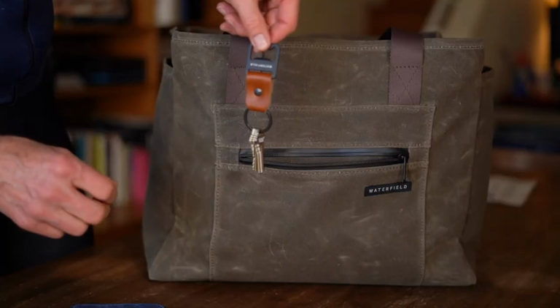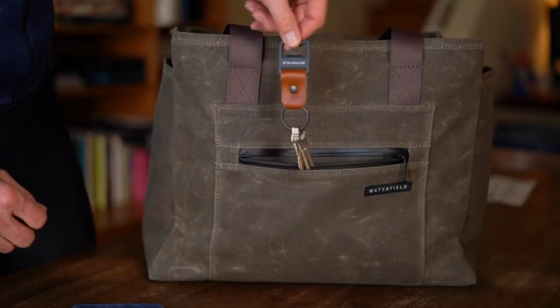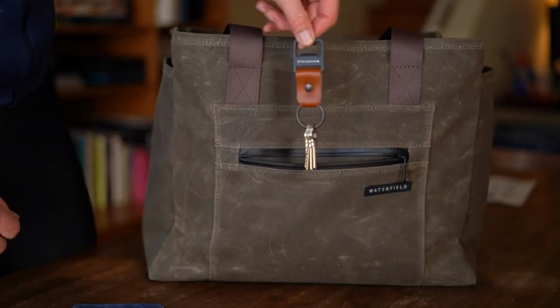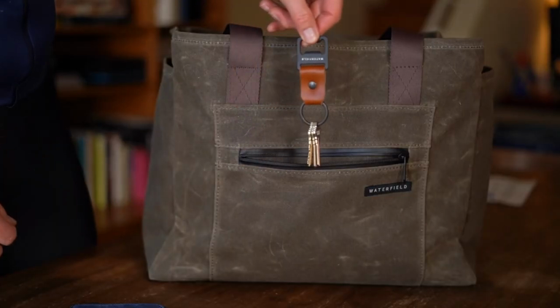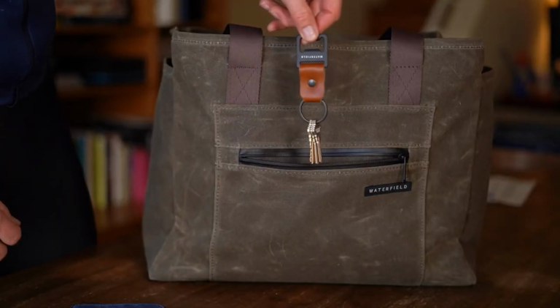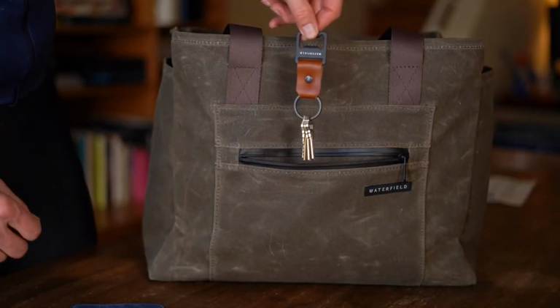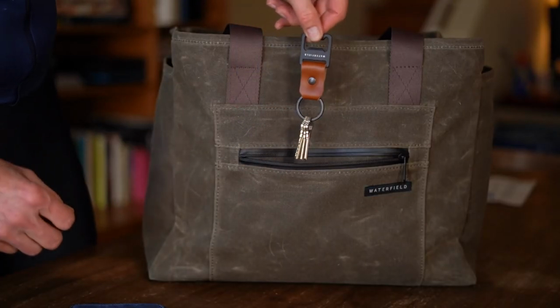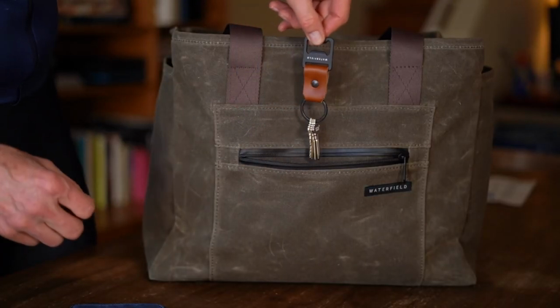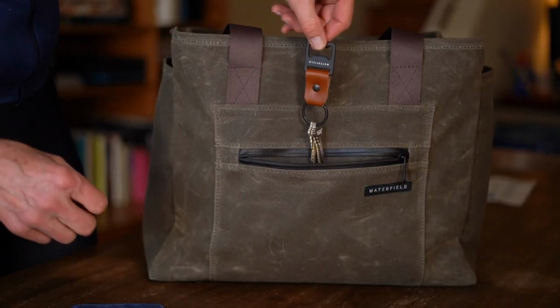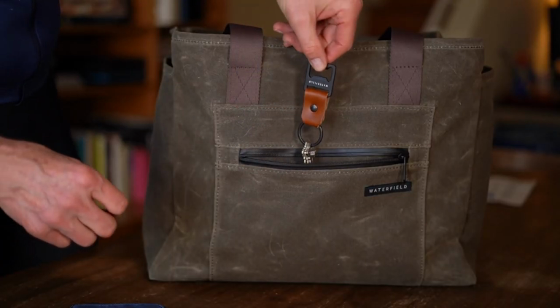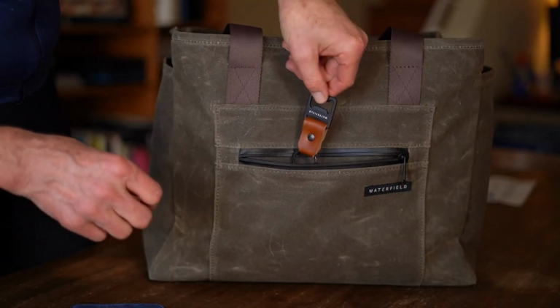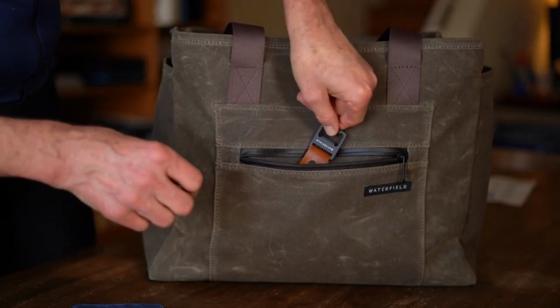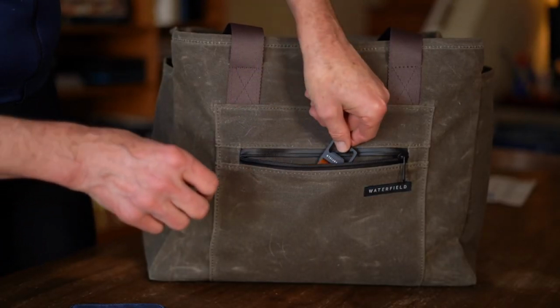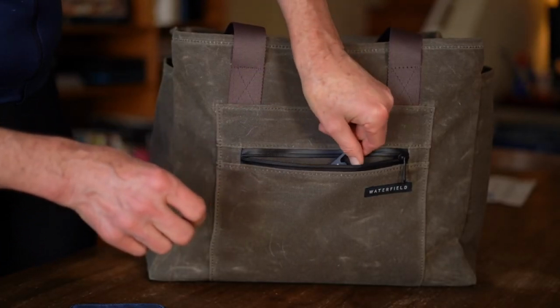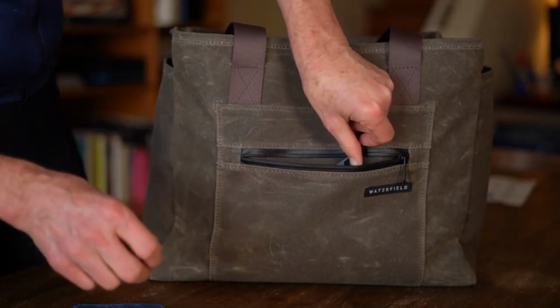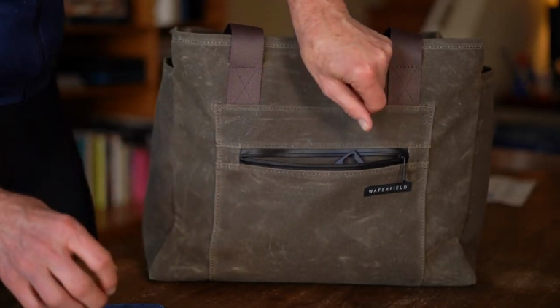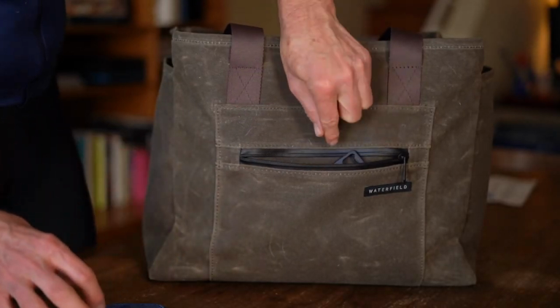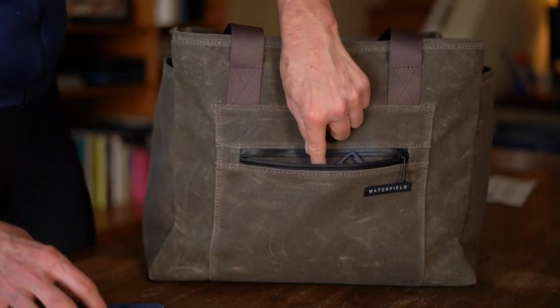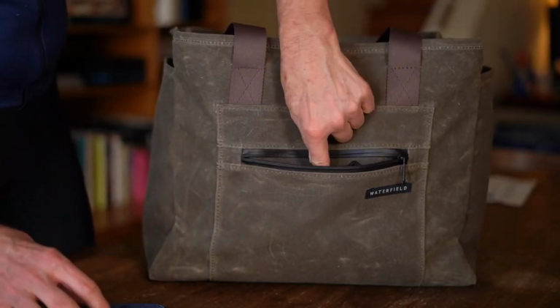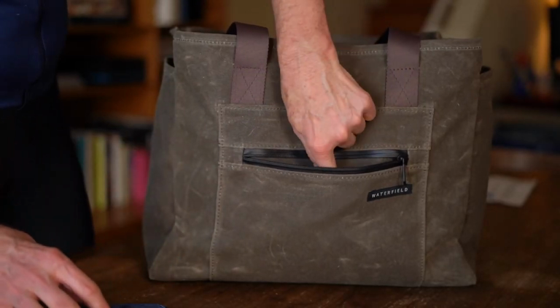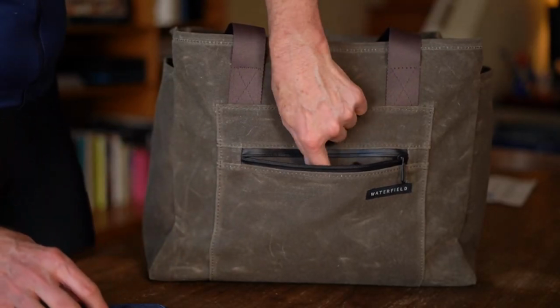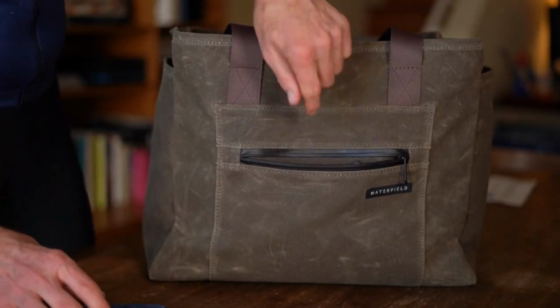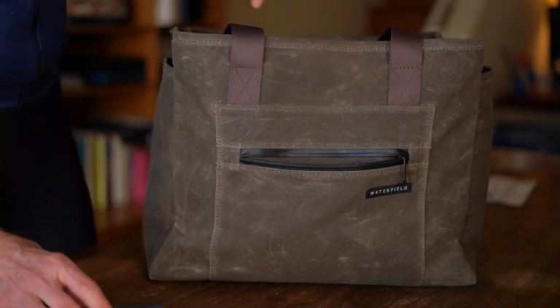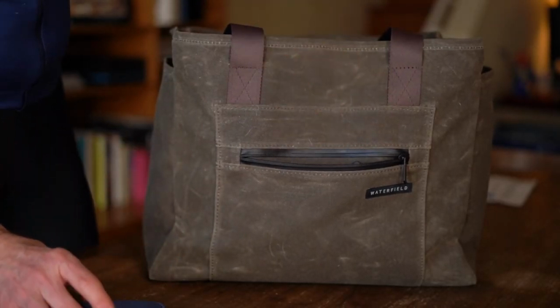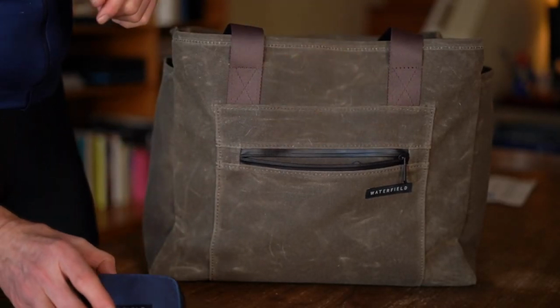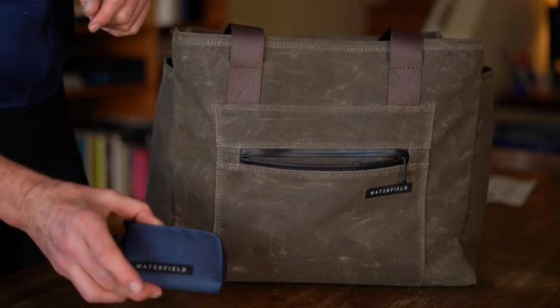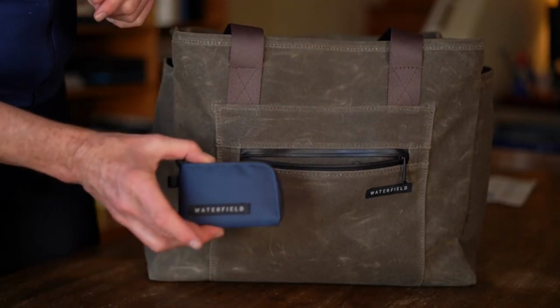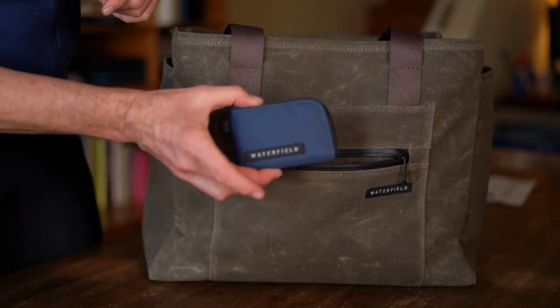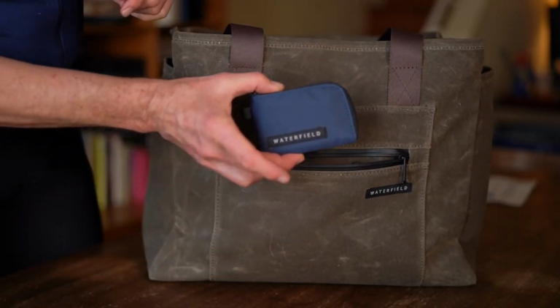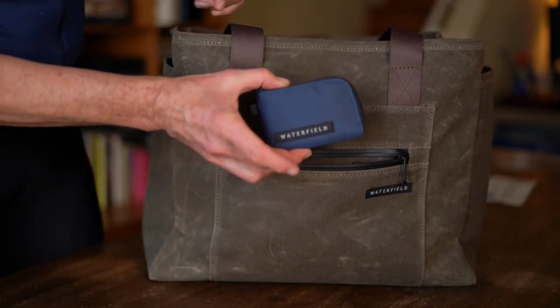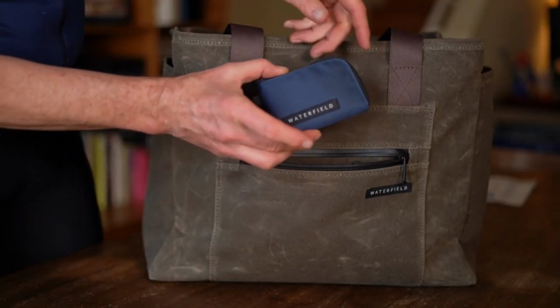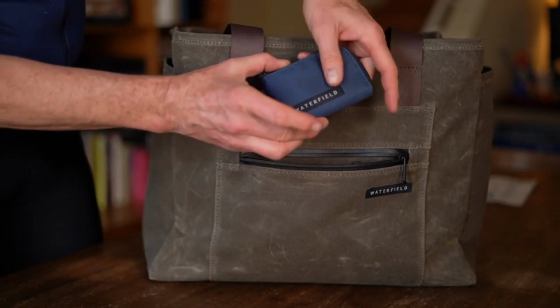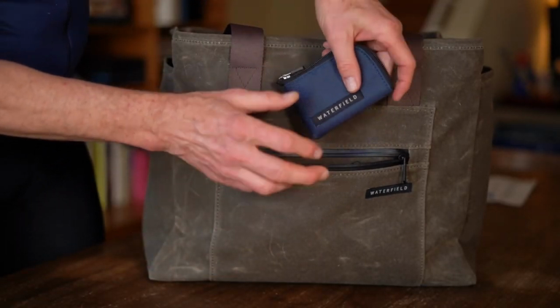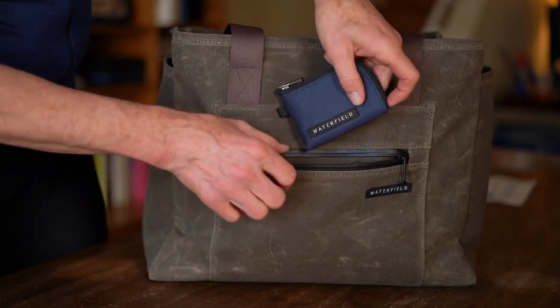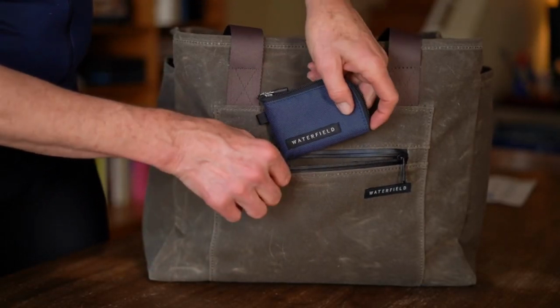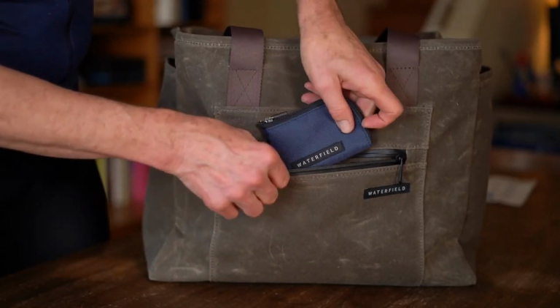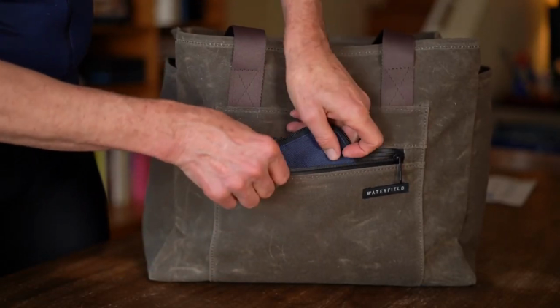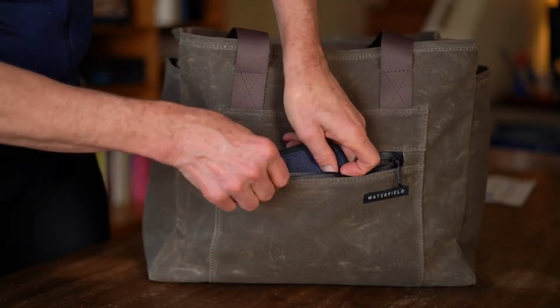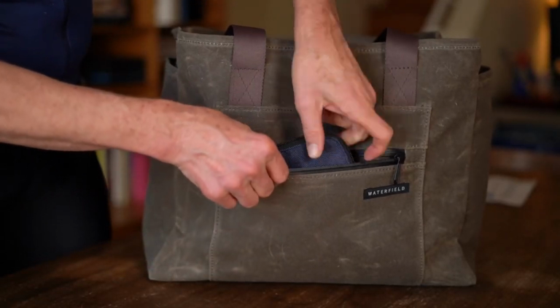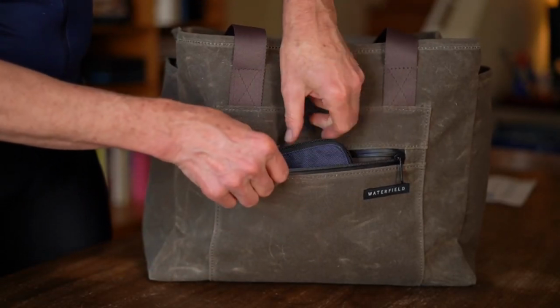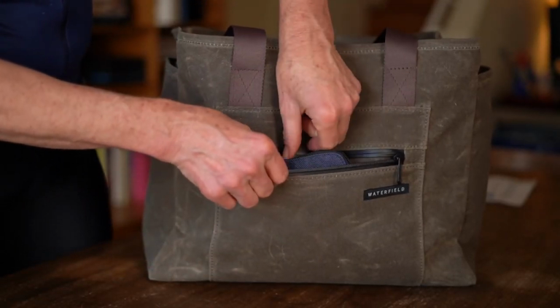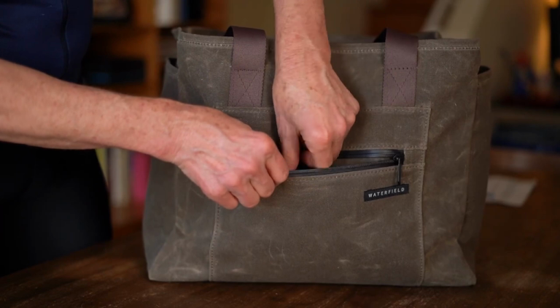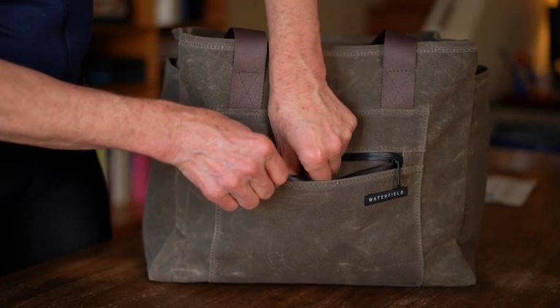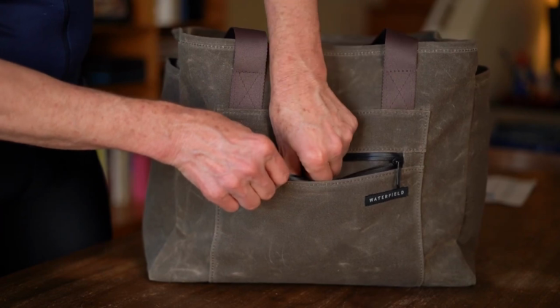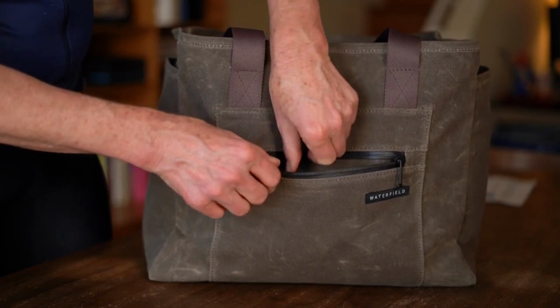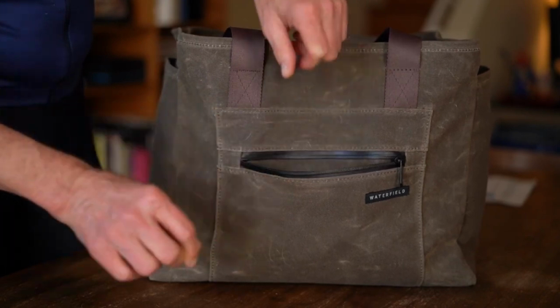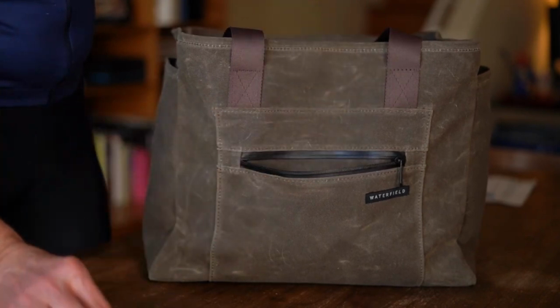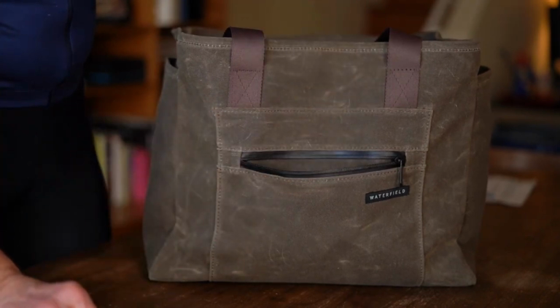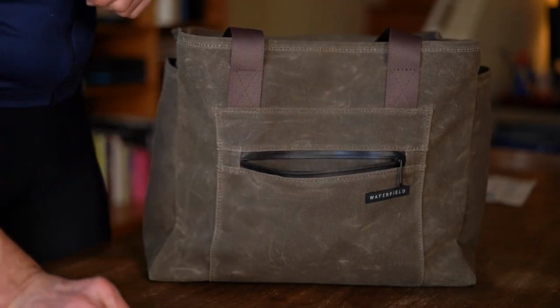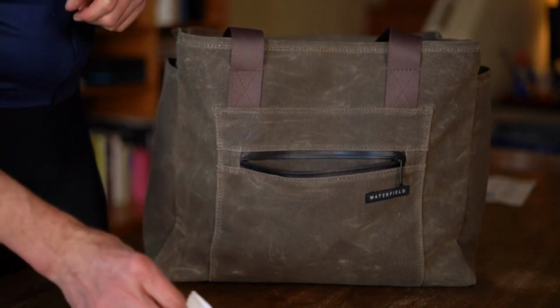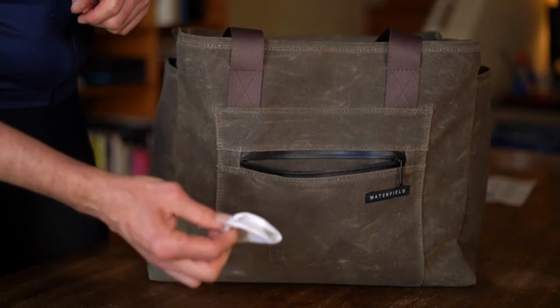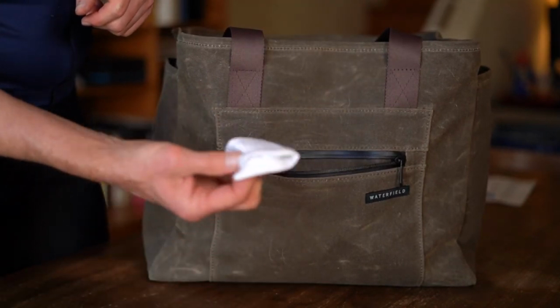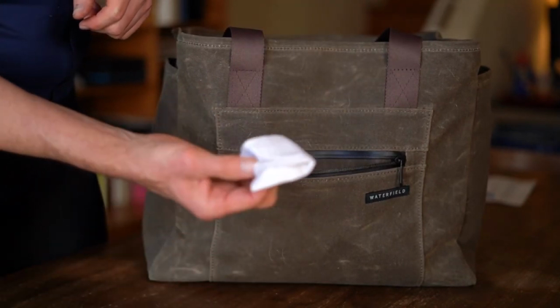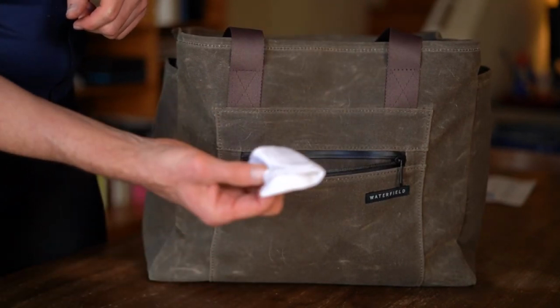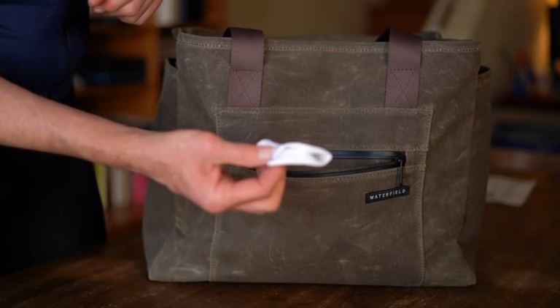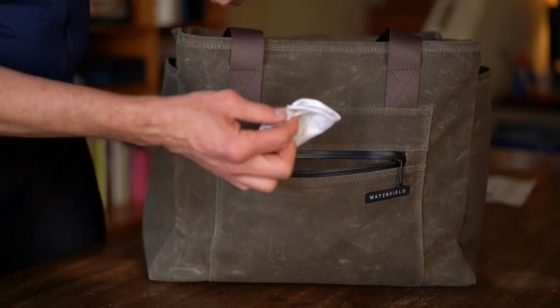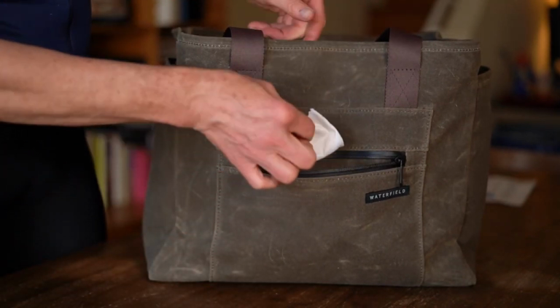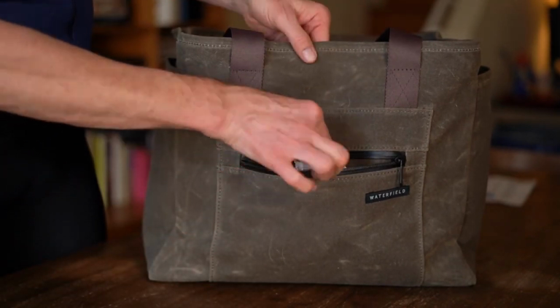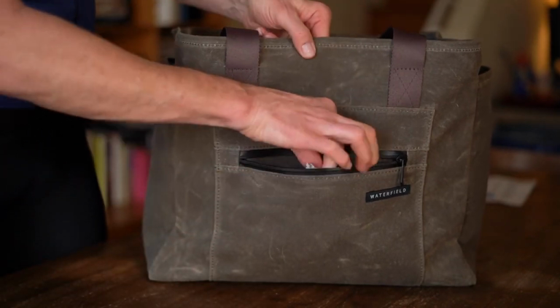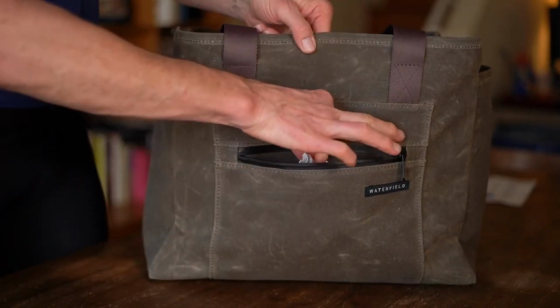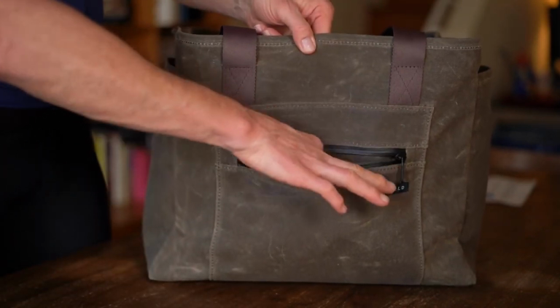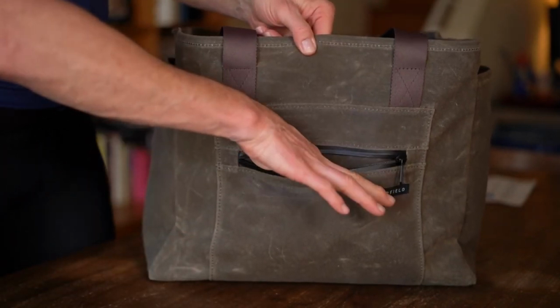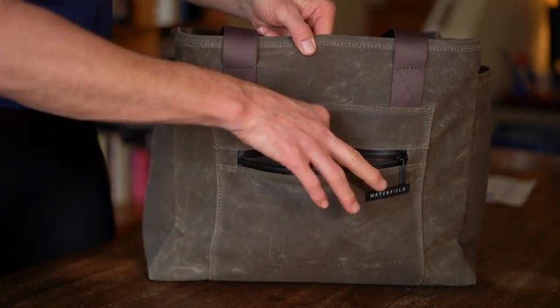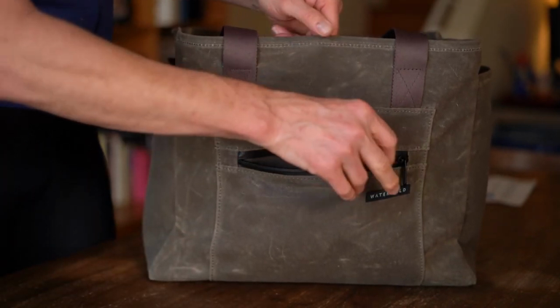In the front zippered pocket go my keys, my wallet, sometimes my phone, and I also keep a cloth to clean my sunglasses.